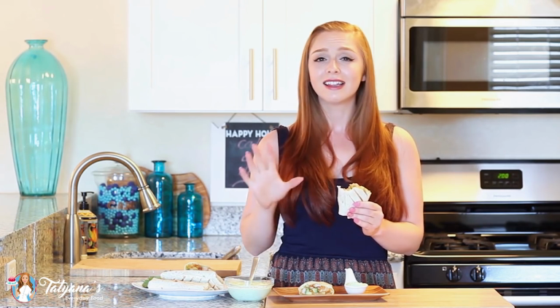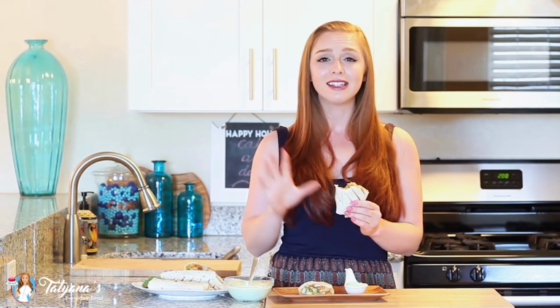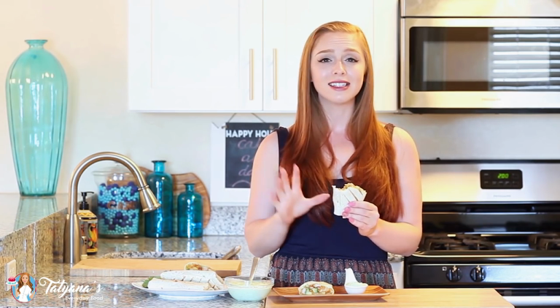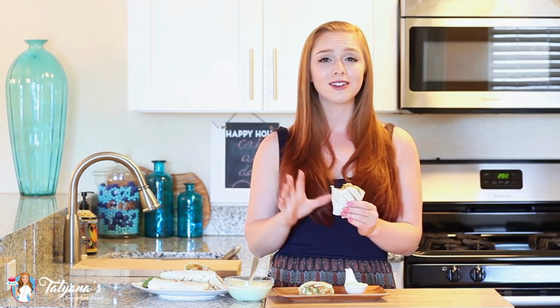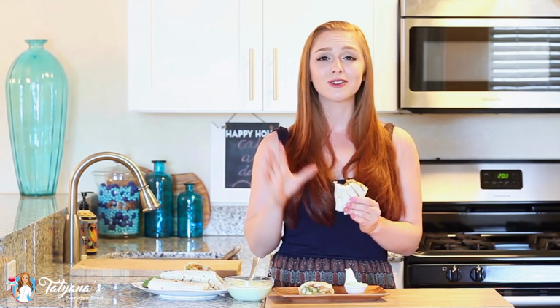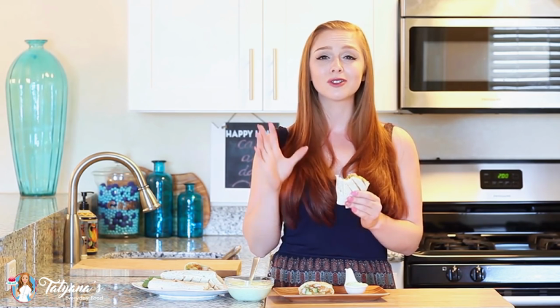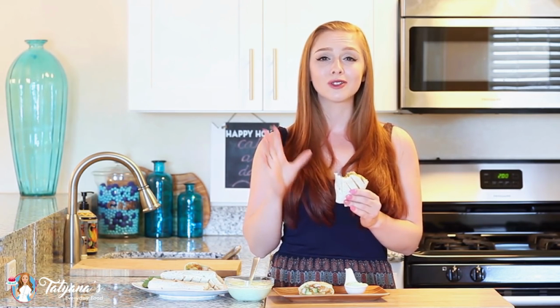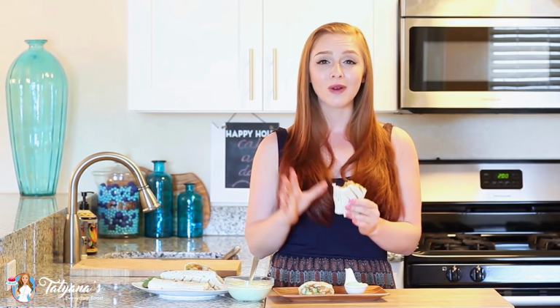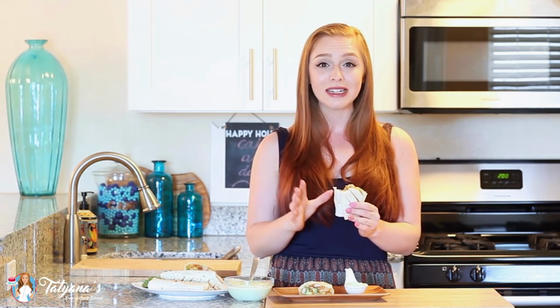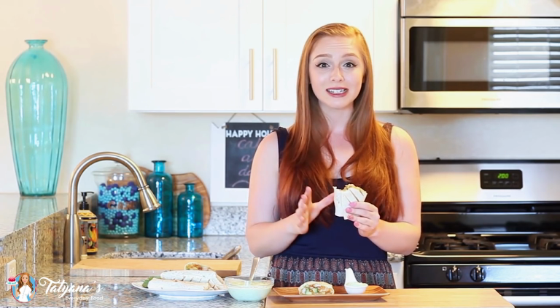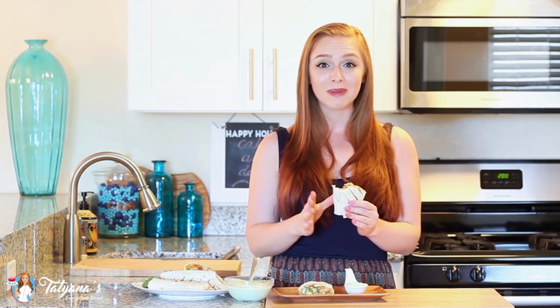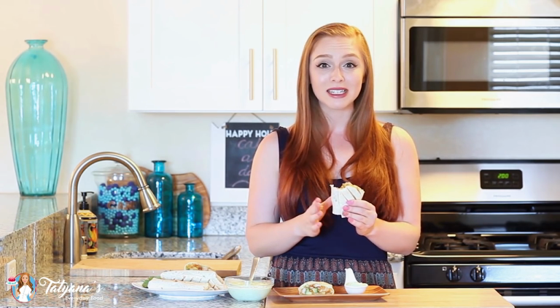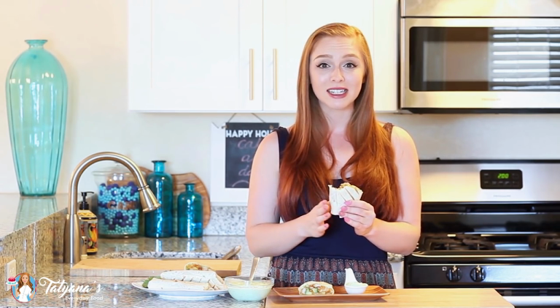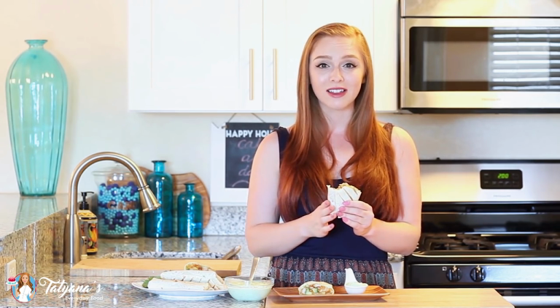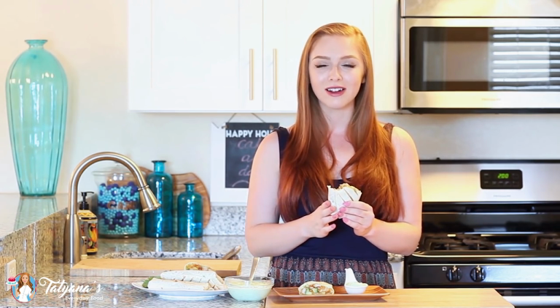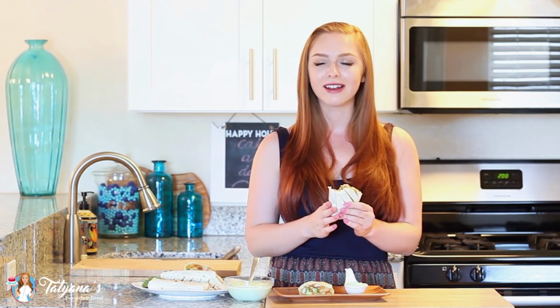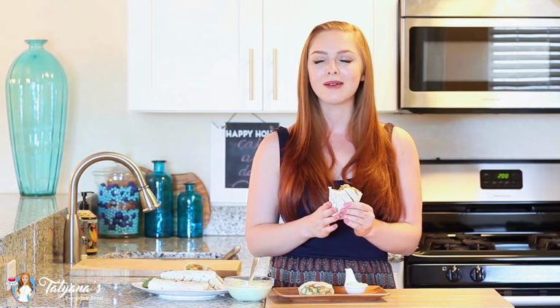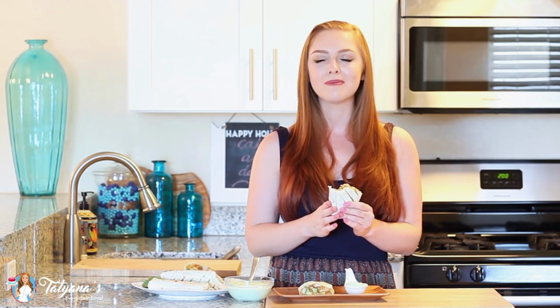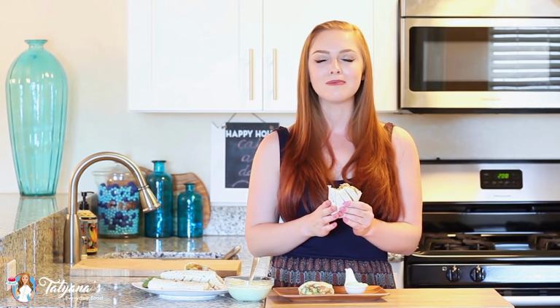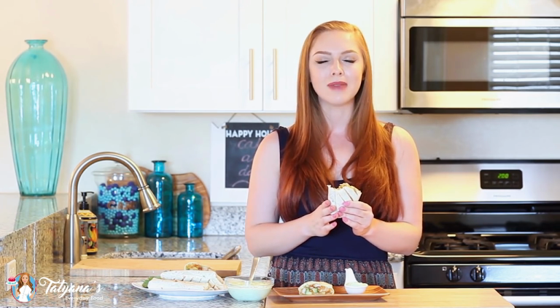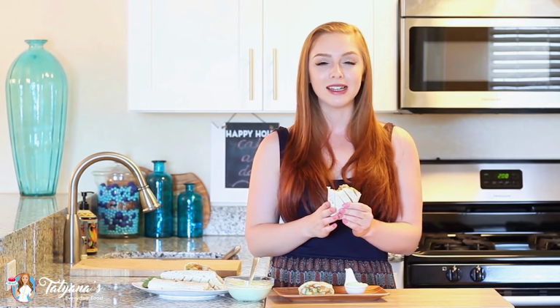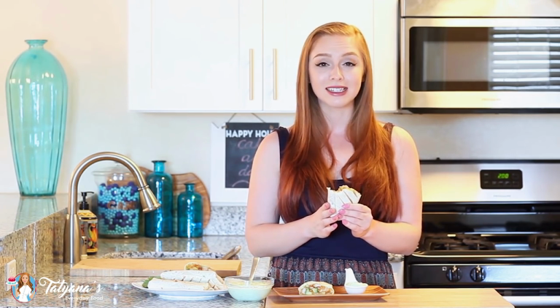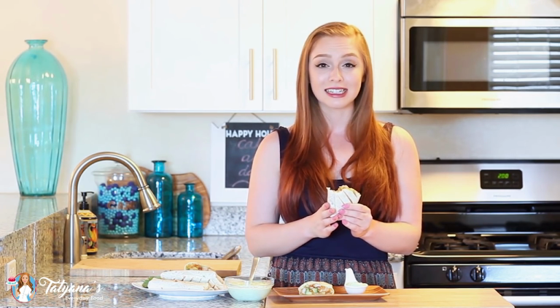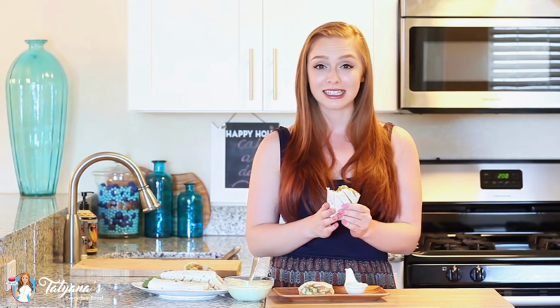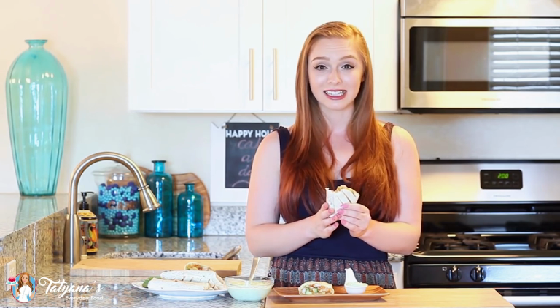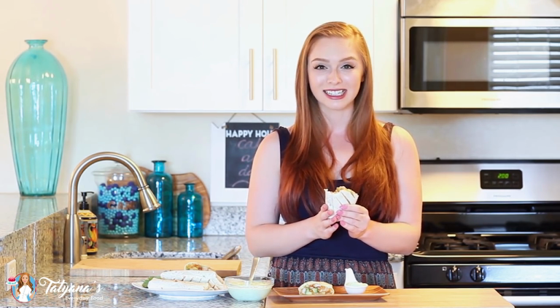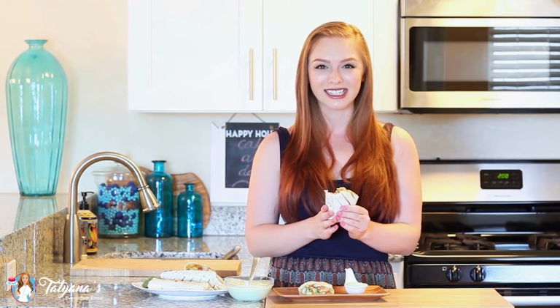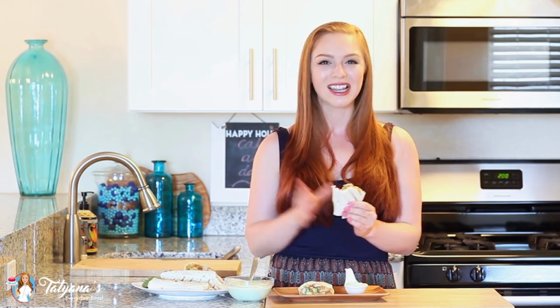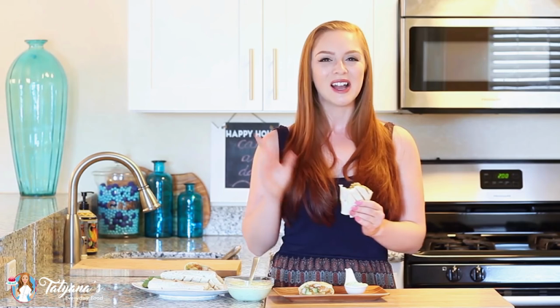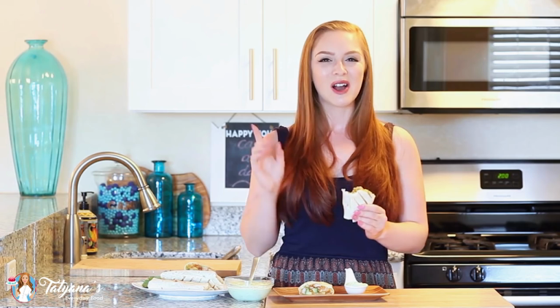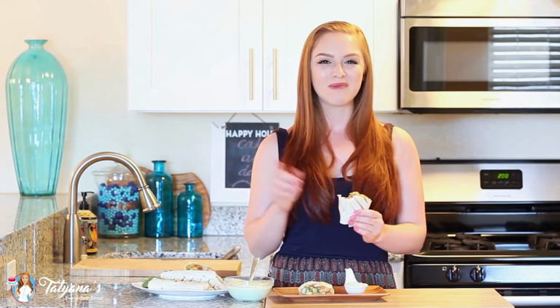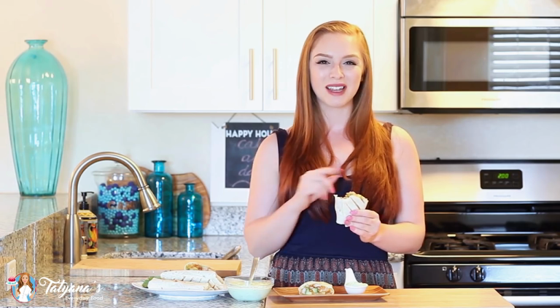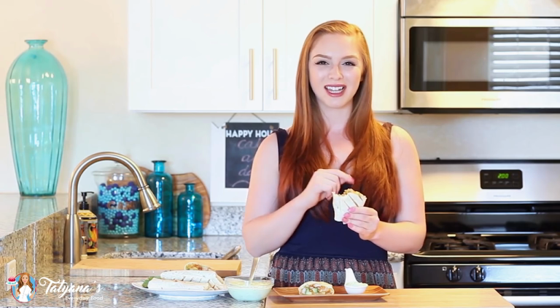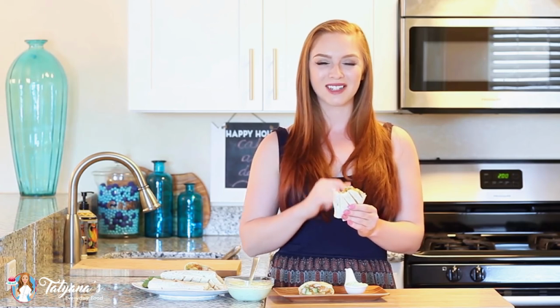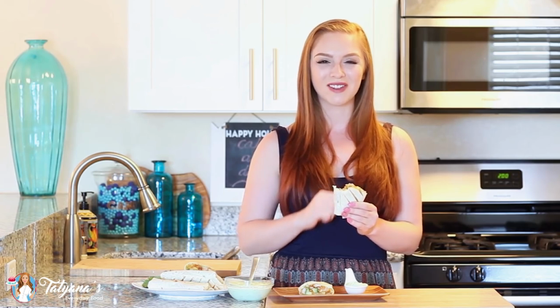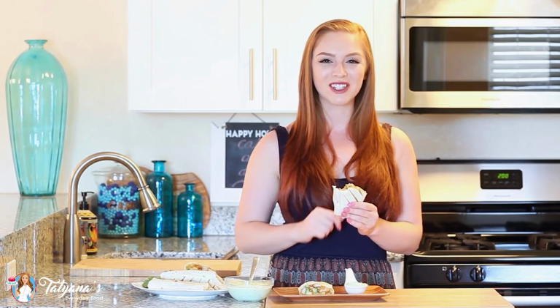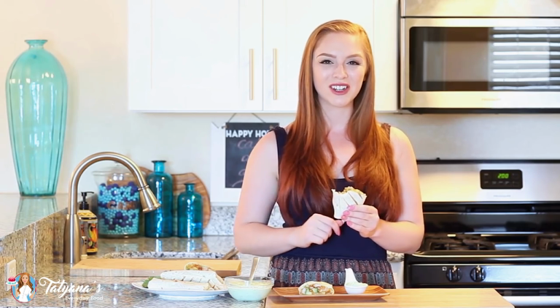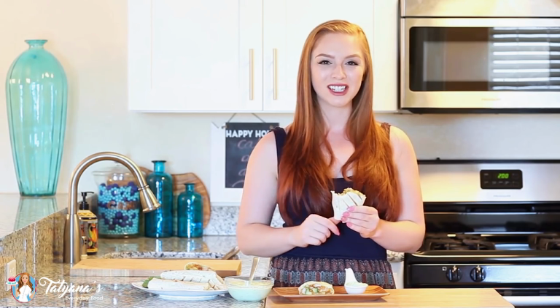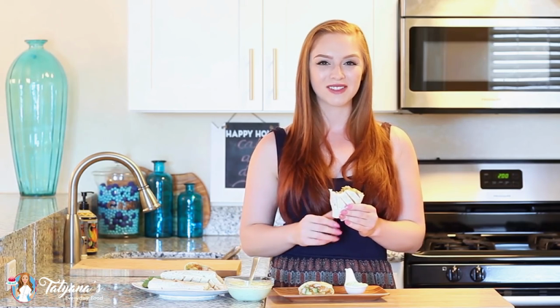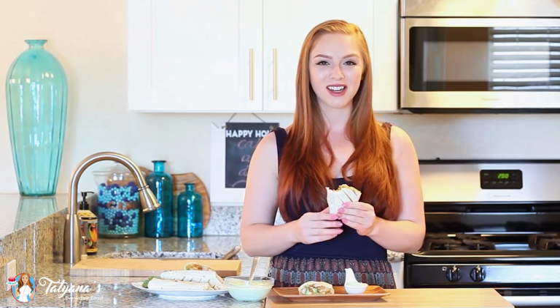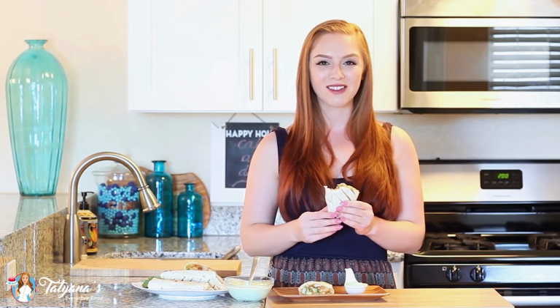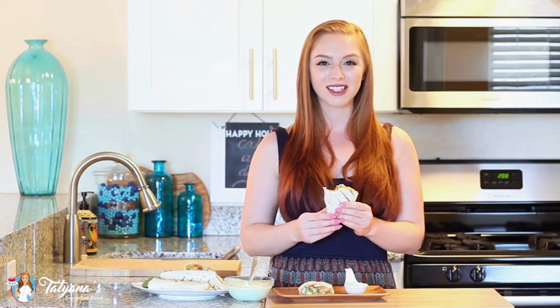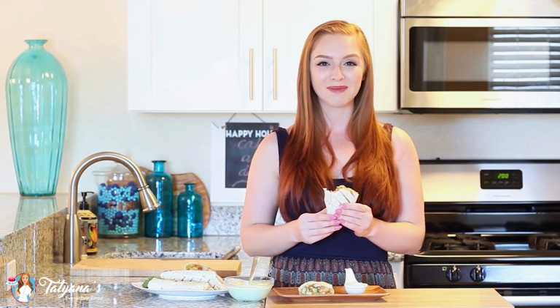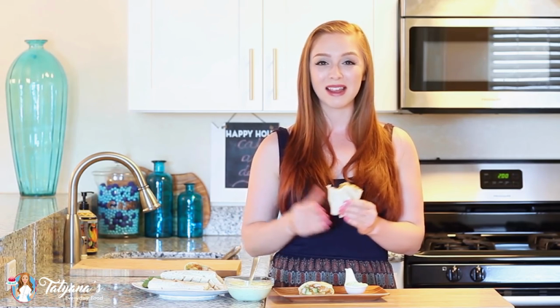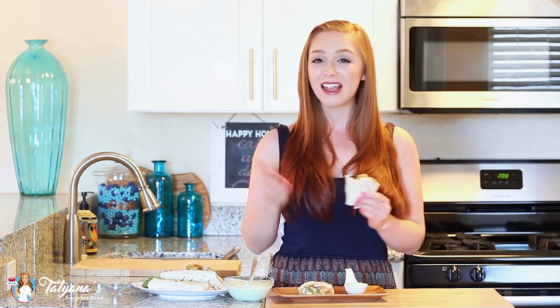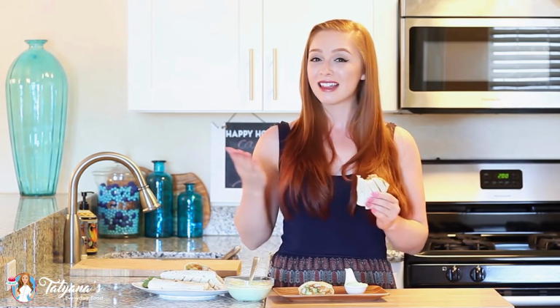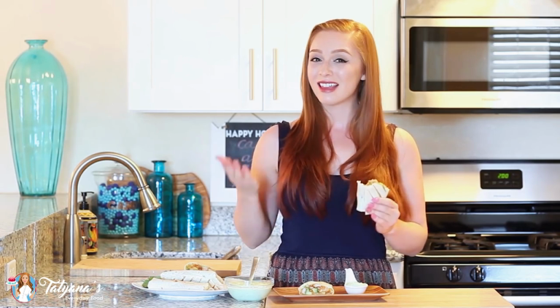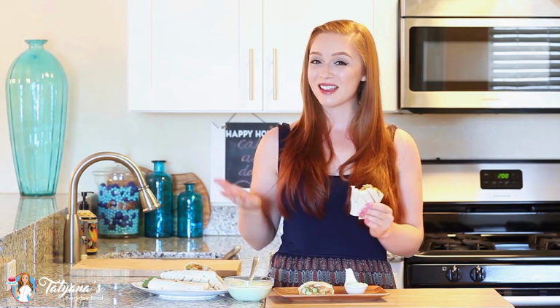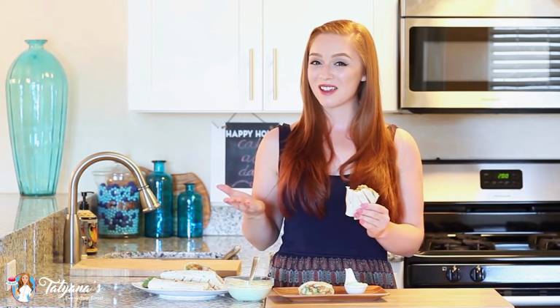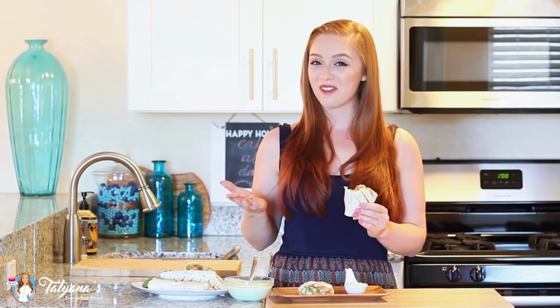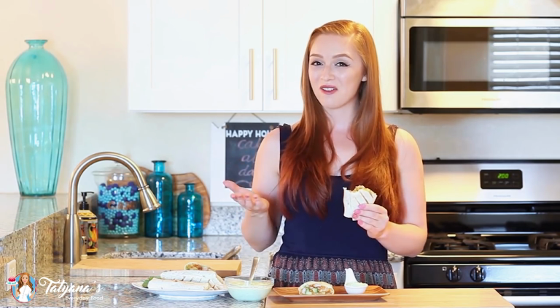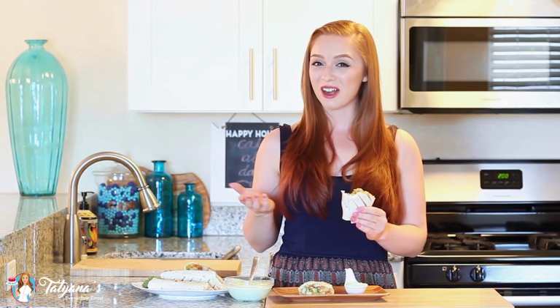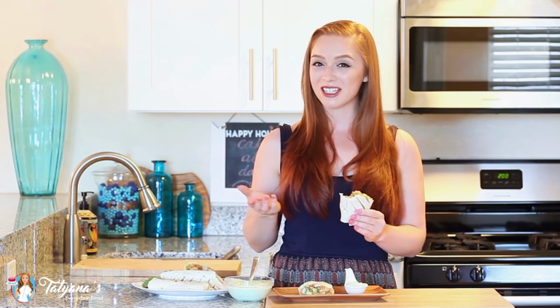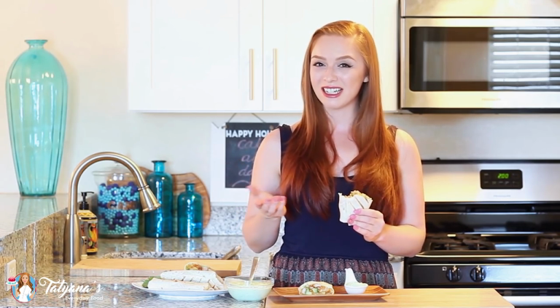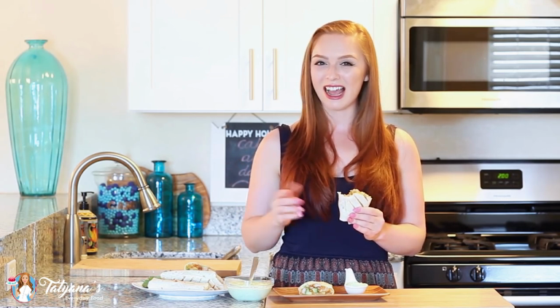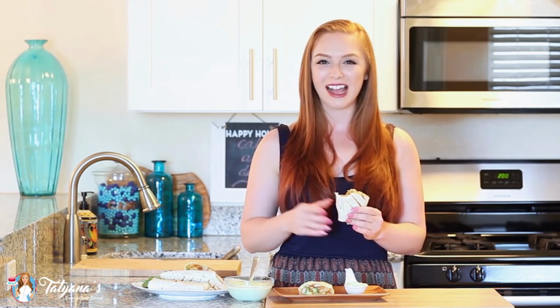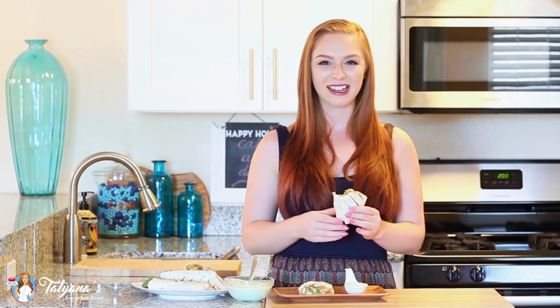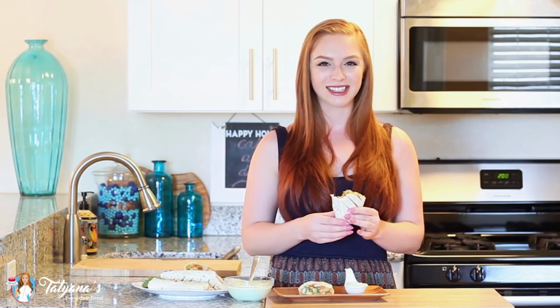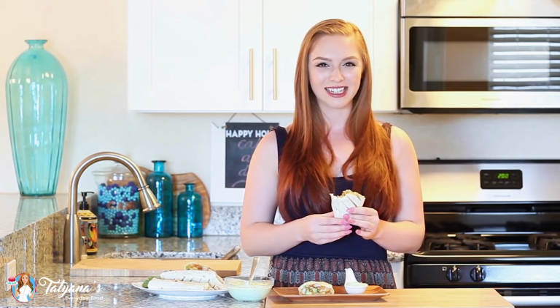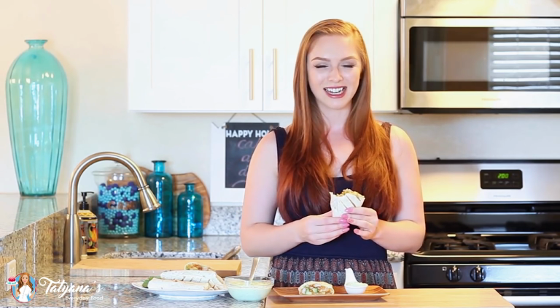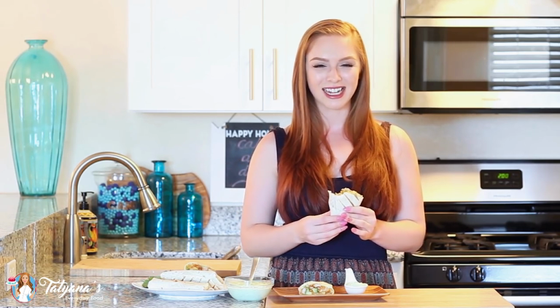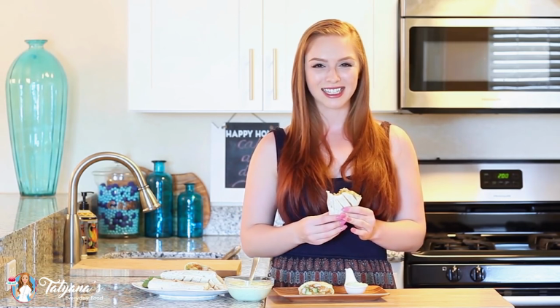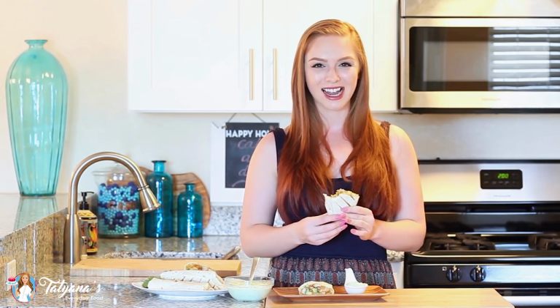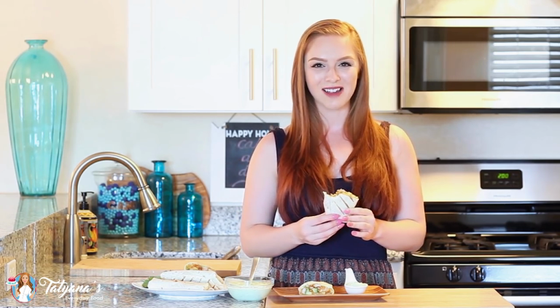These are so easy to put together and amazingly delicious! Hope you guys have enjoyed this video recipe. Thank you for watching and I'll see you next time!